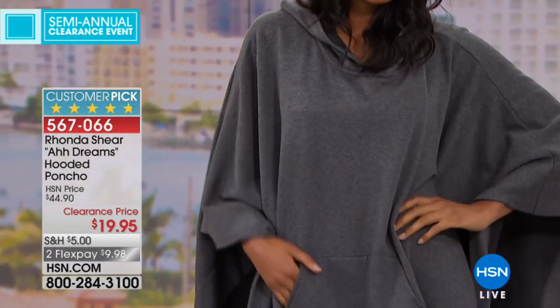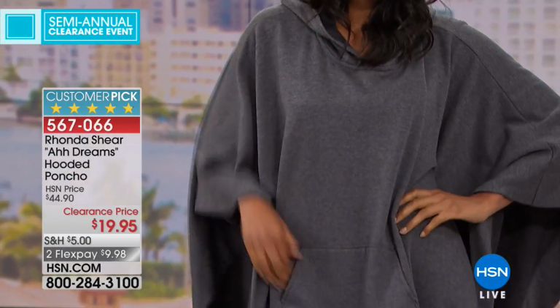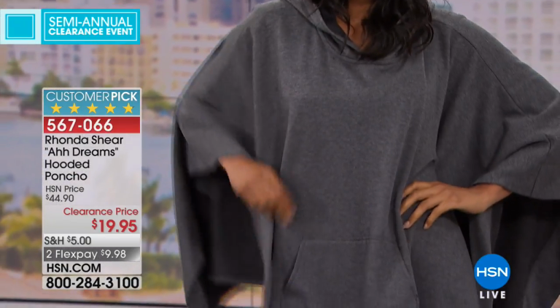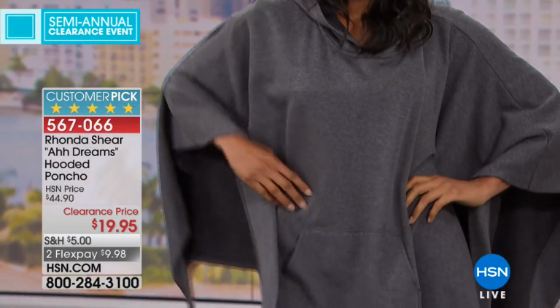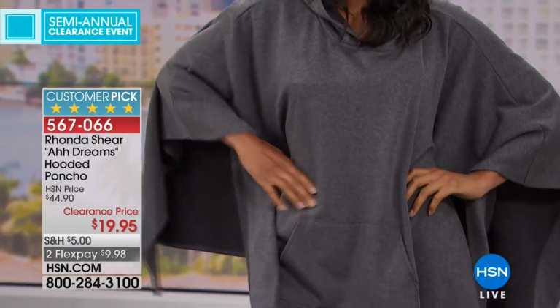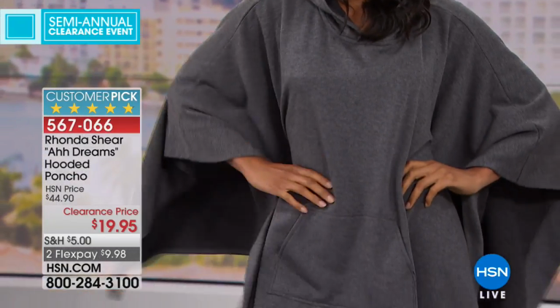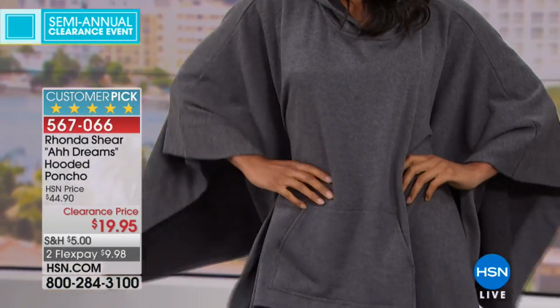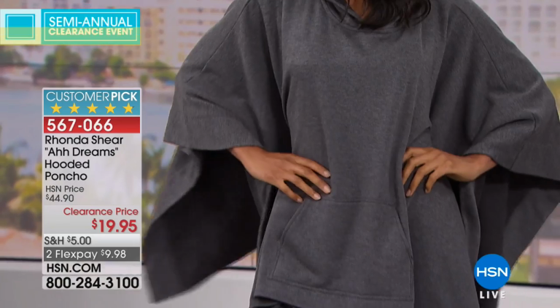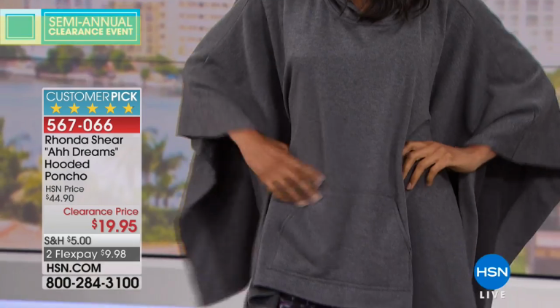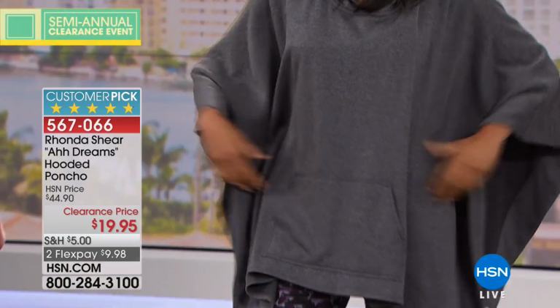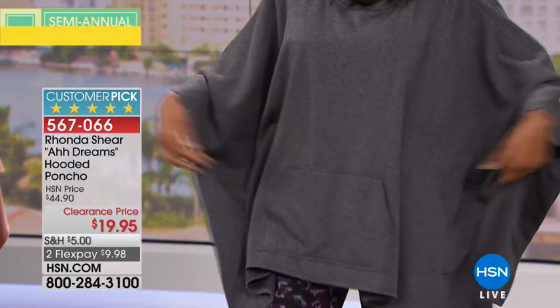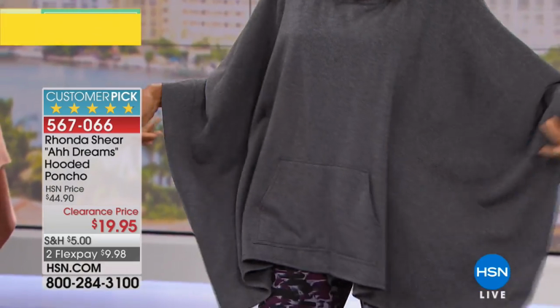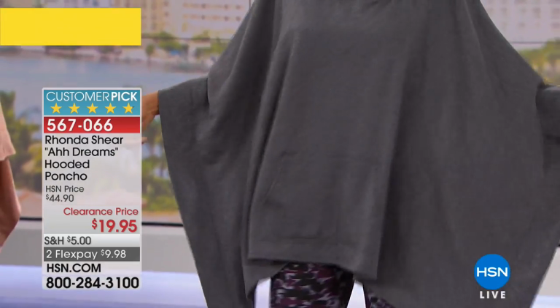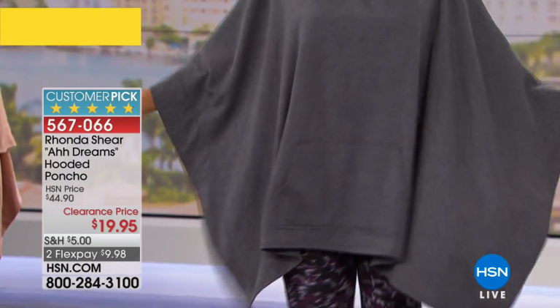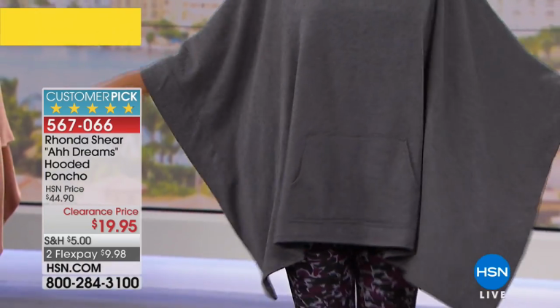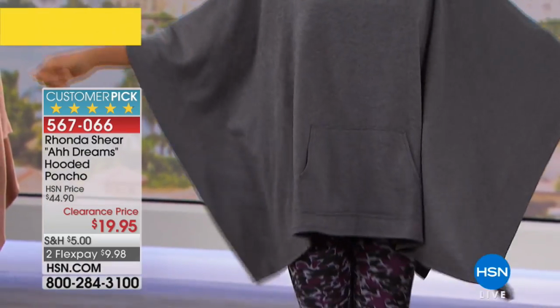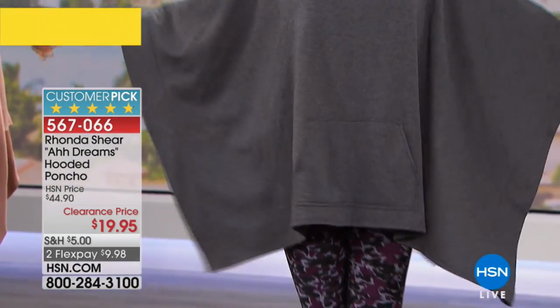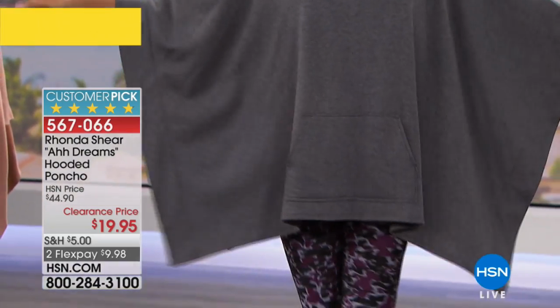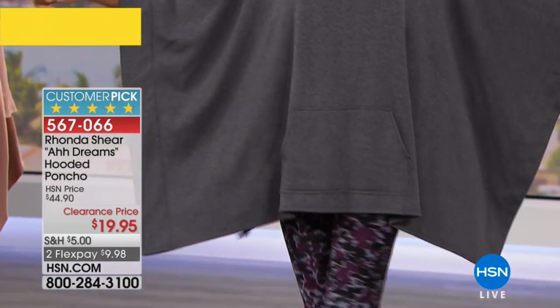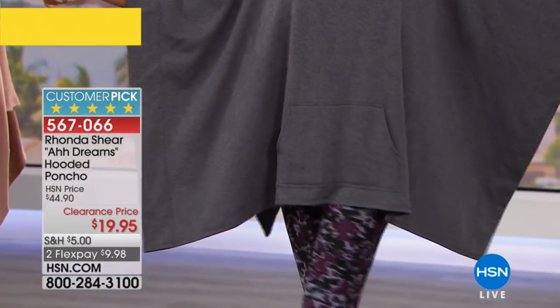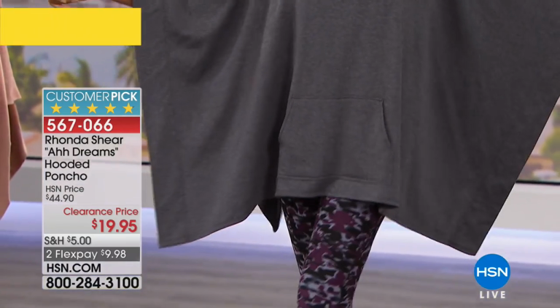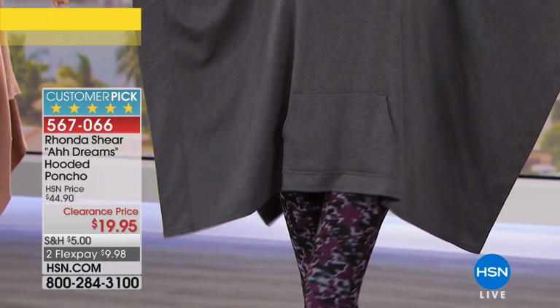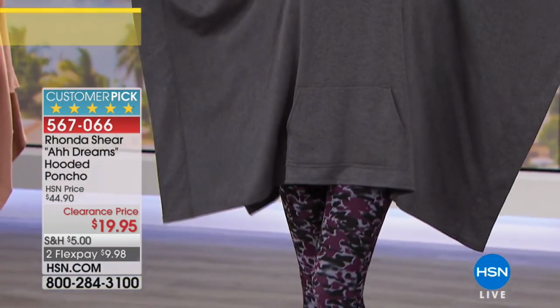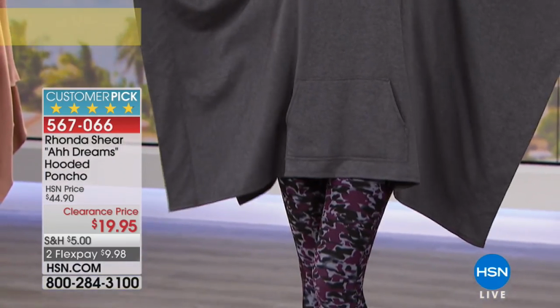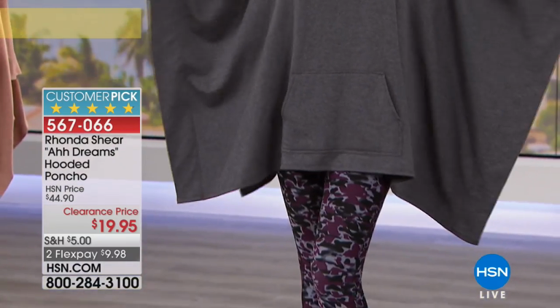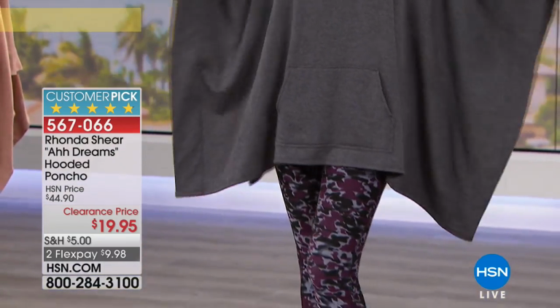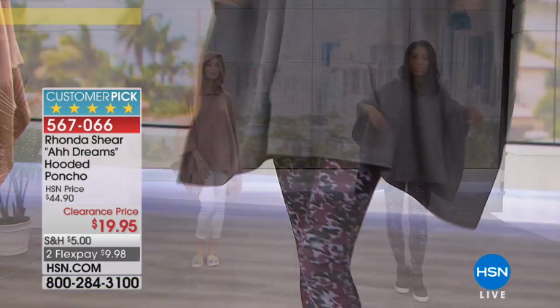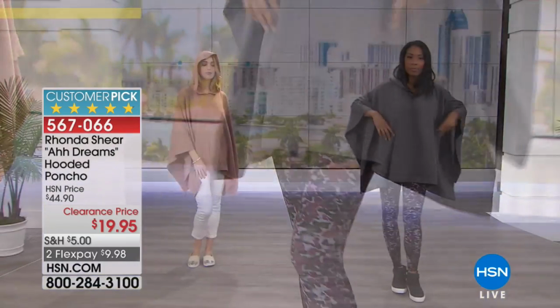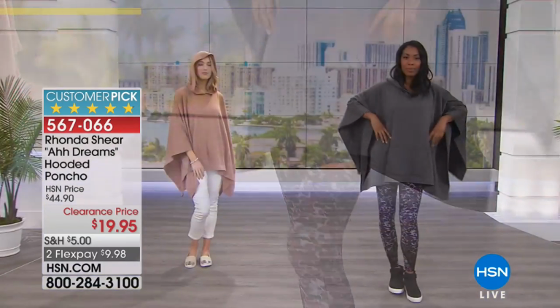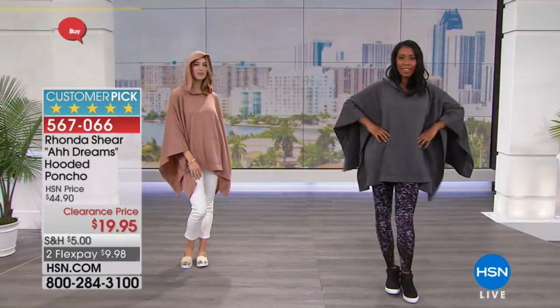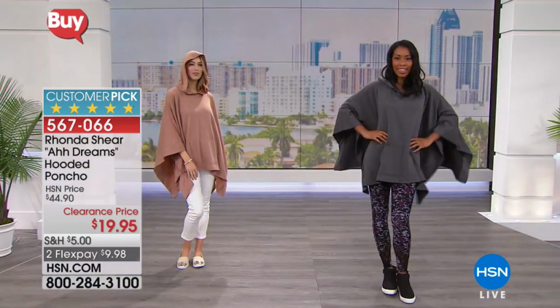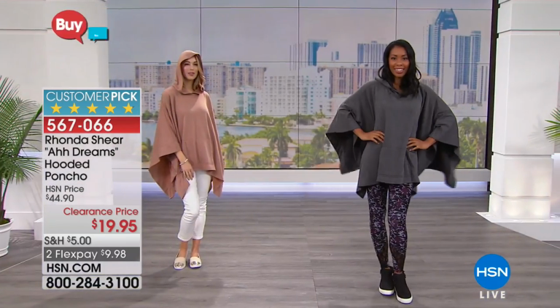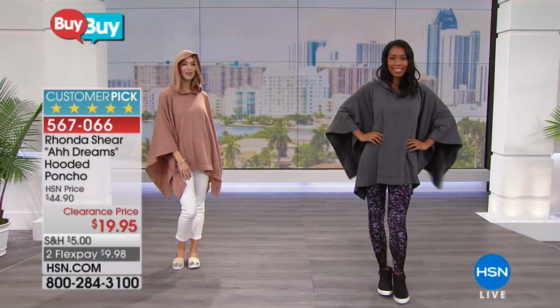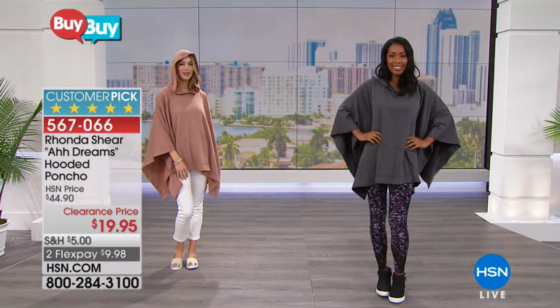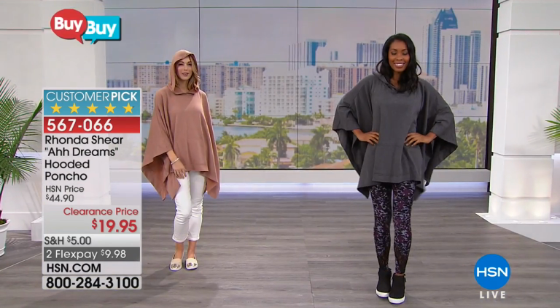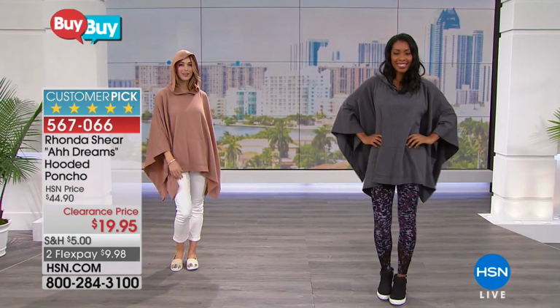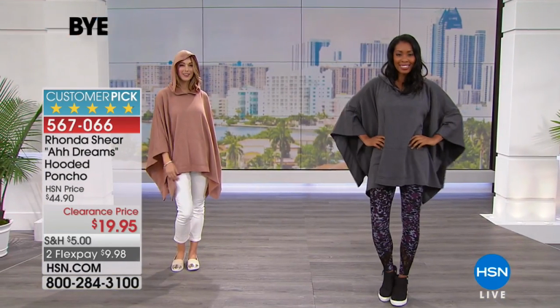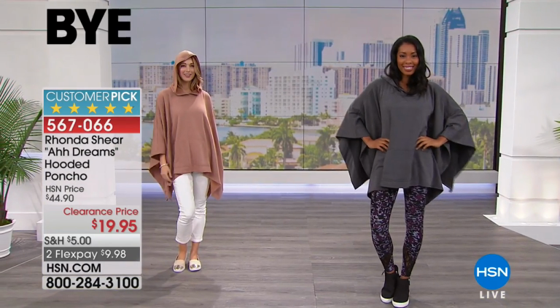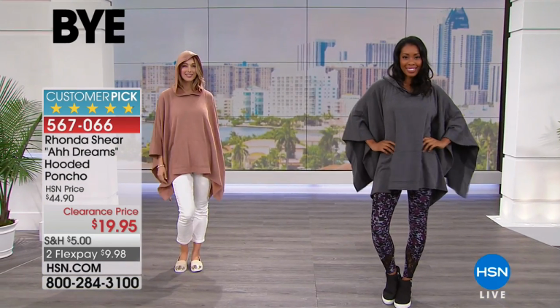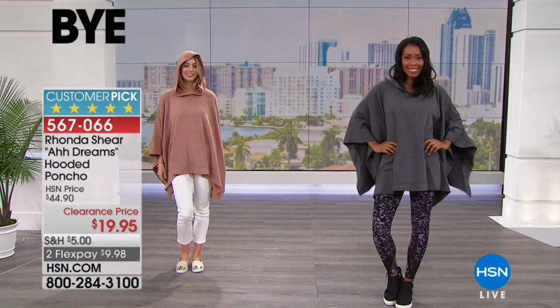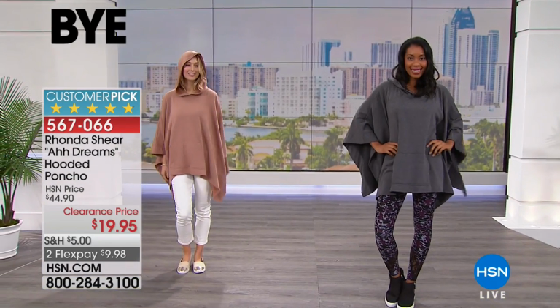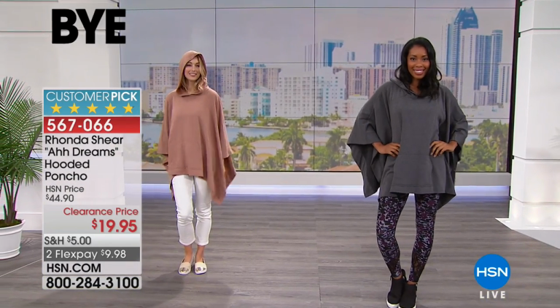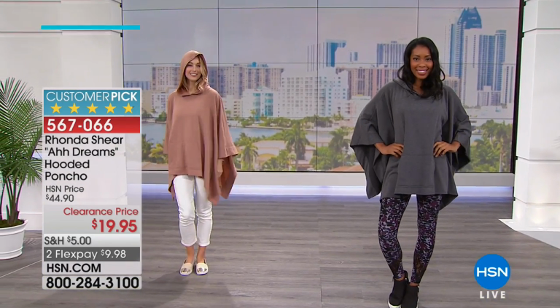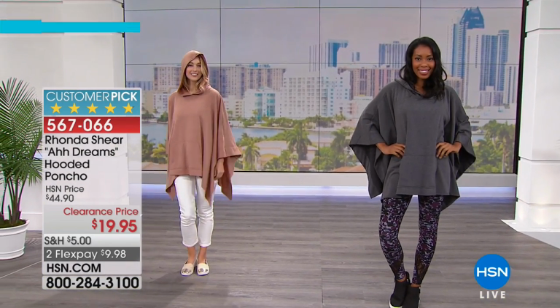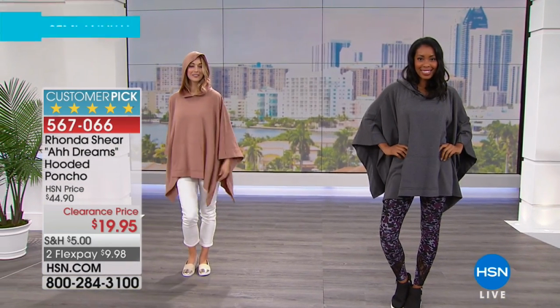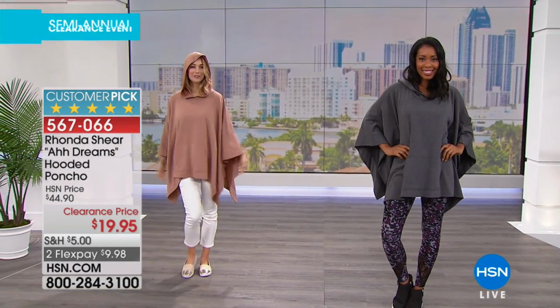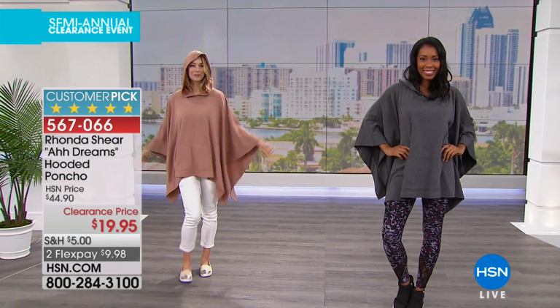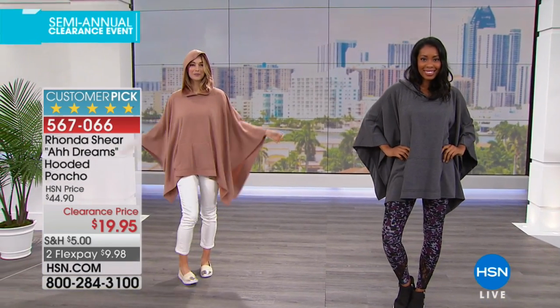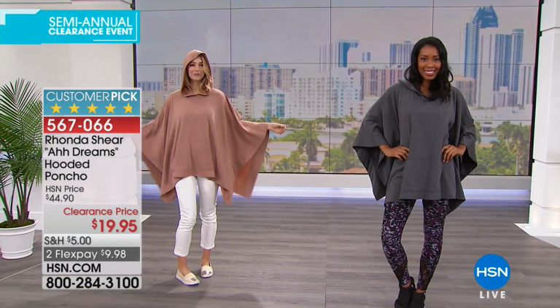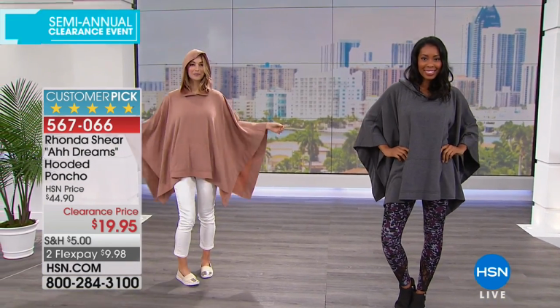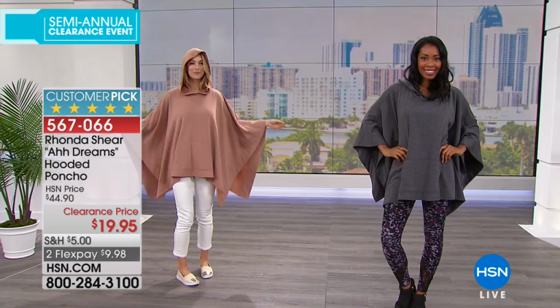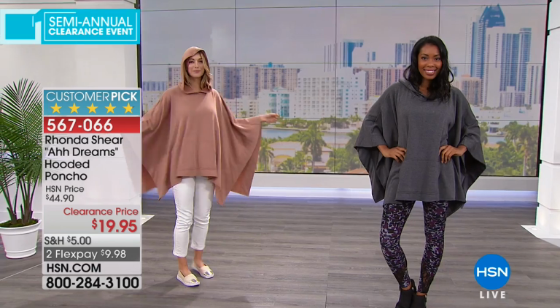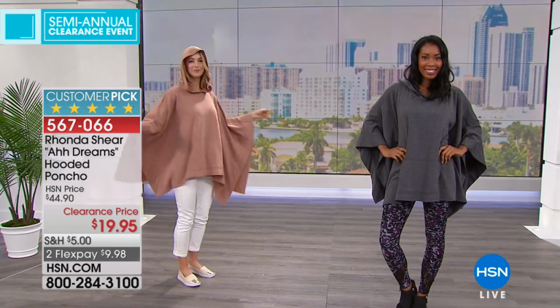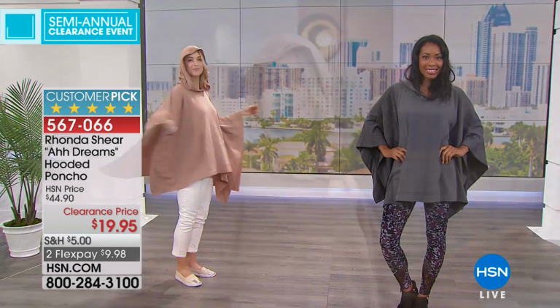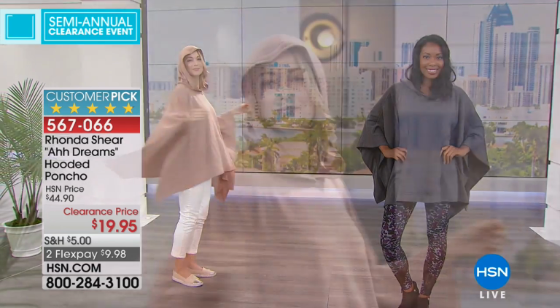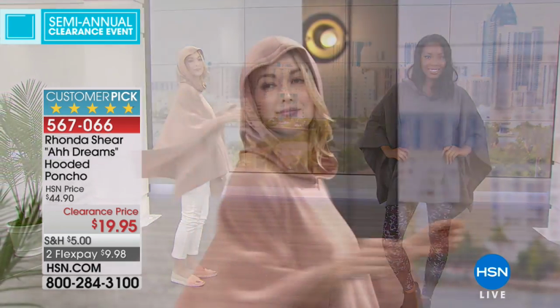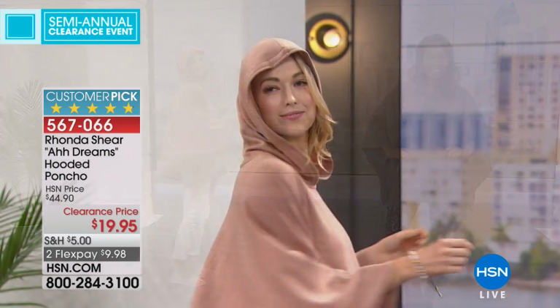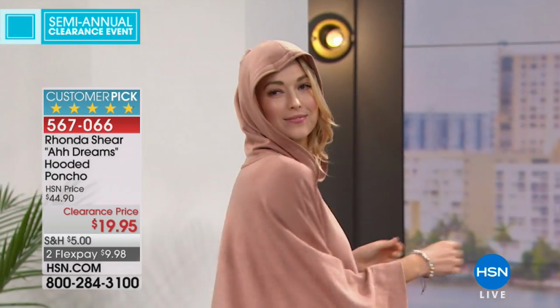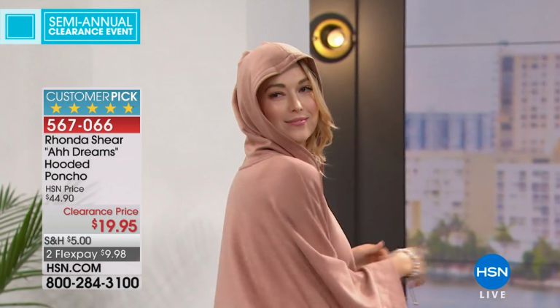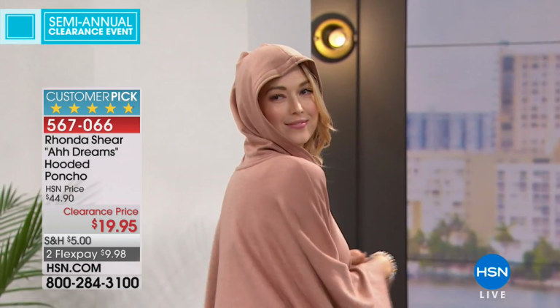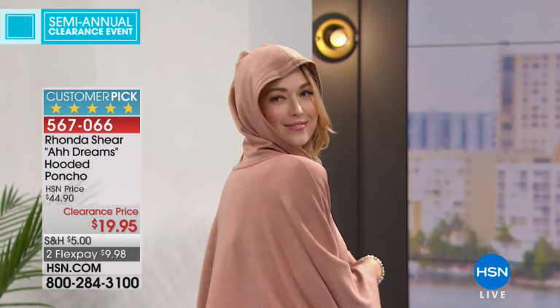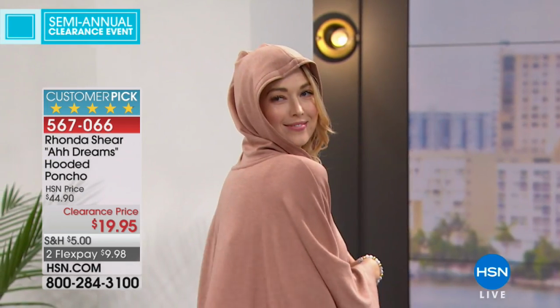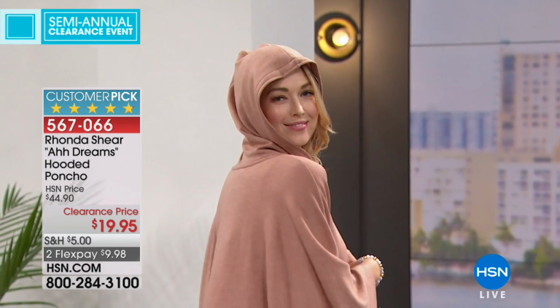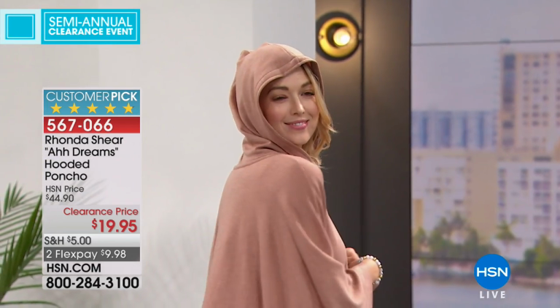The poncho is here at a 55% savings. Item 567066. It's like a perfect five-star customer pick — you don't get perfect stars that often.